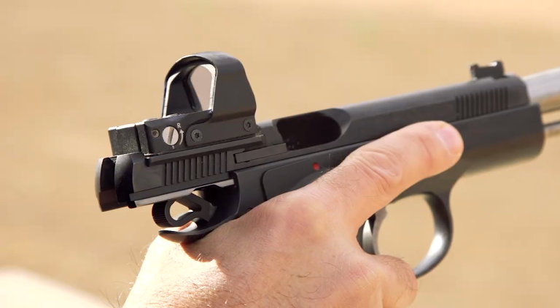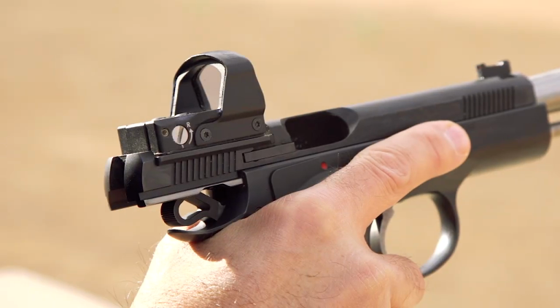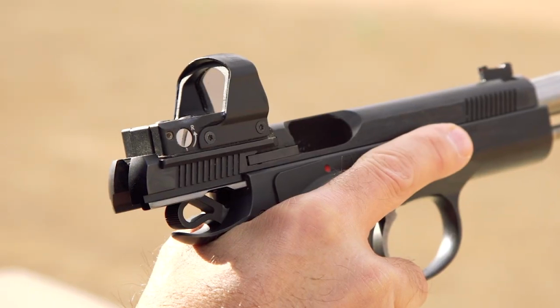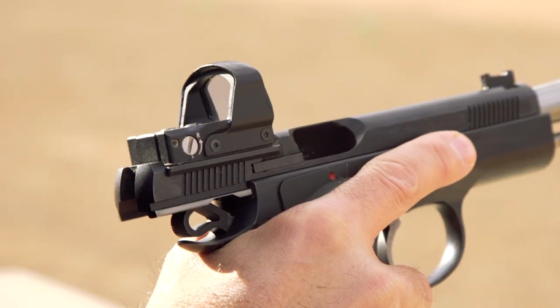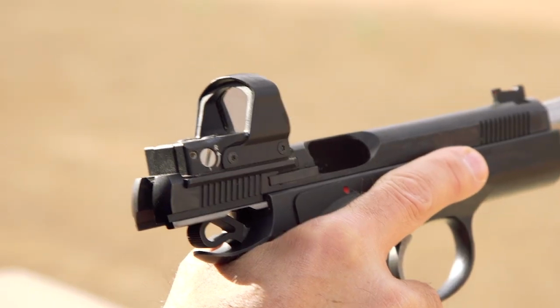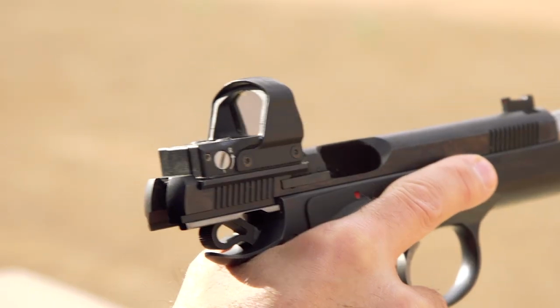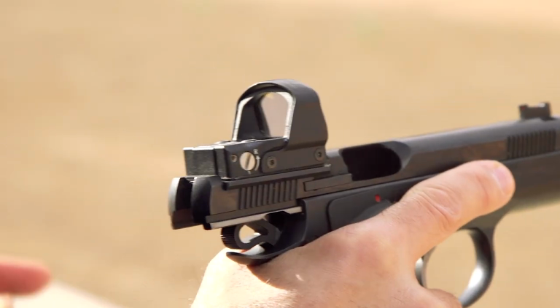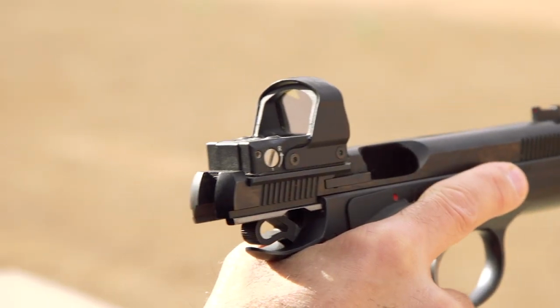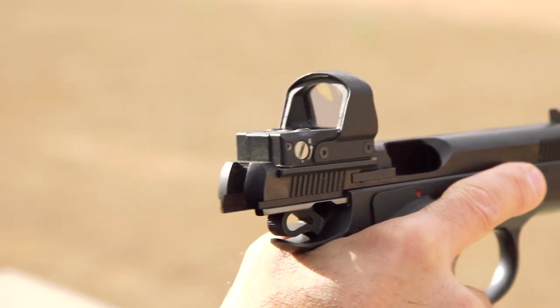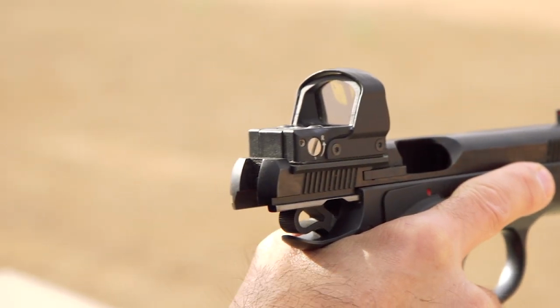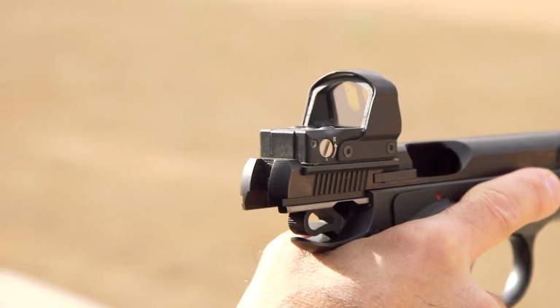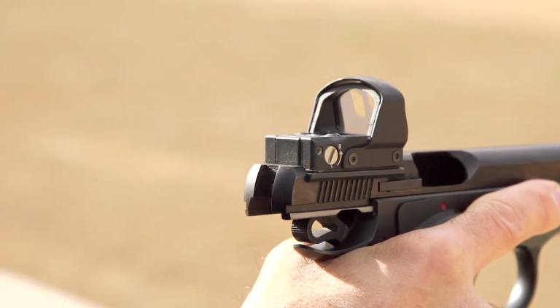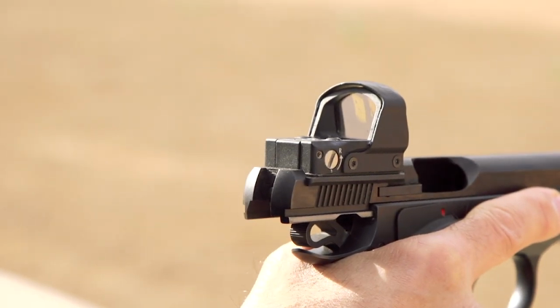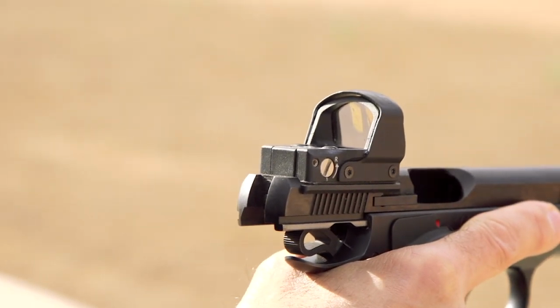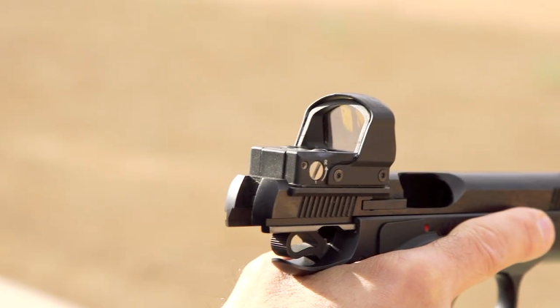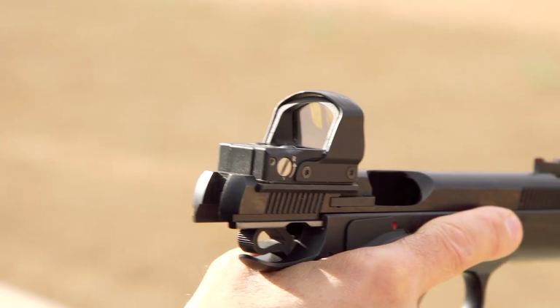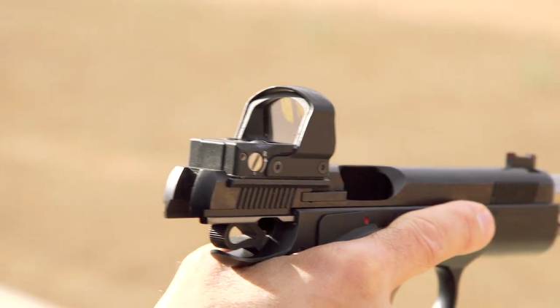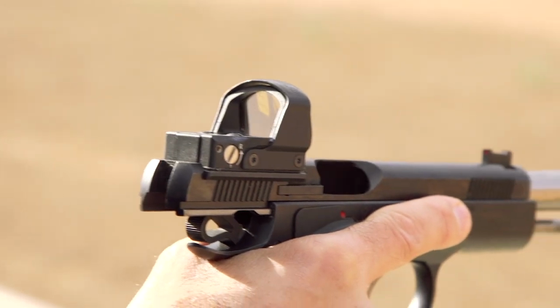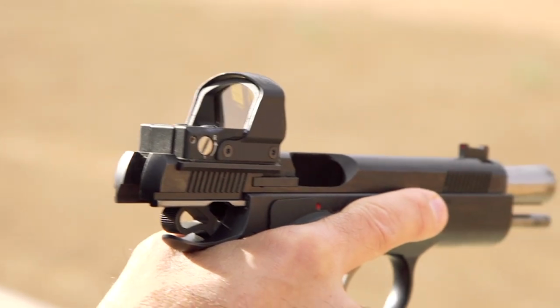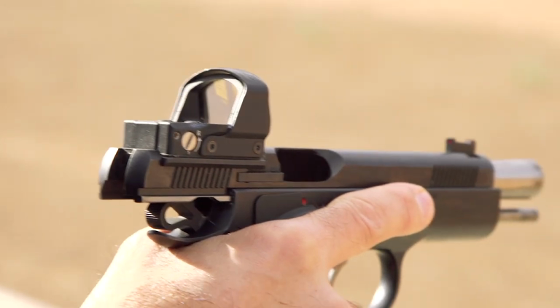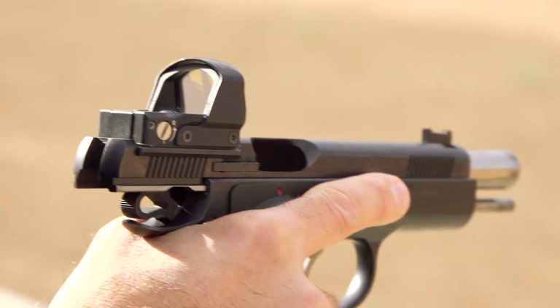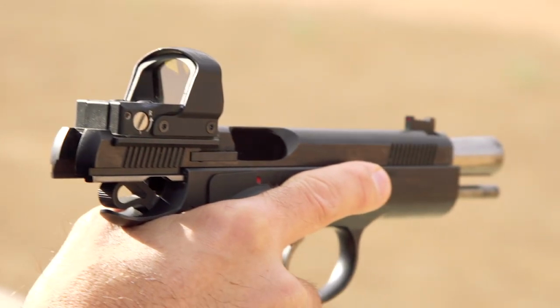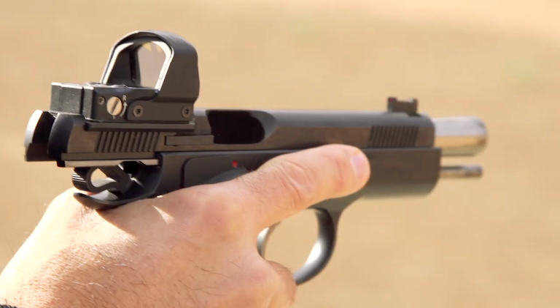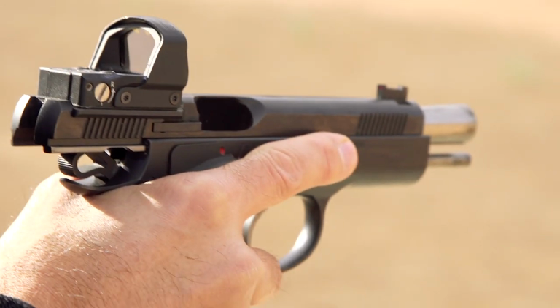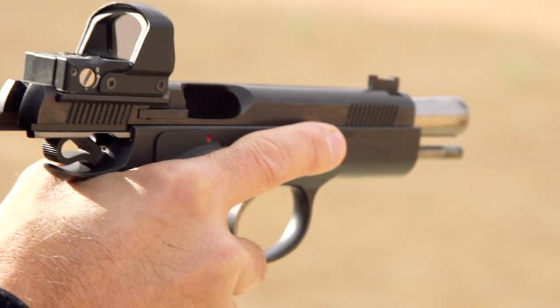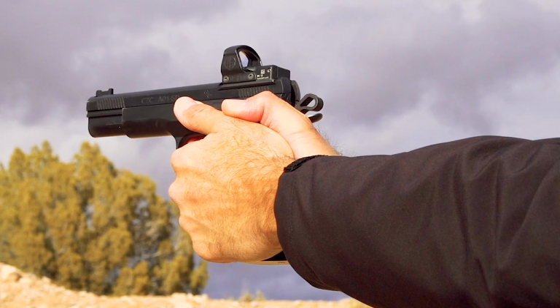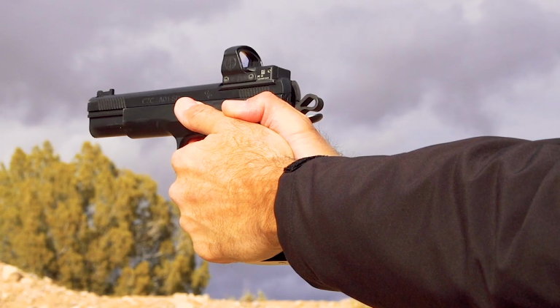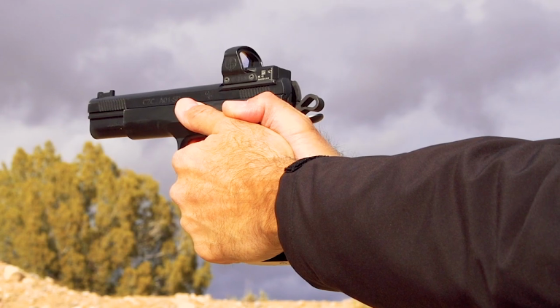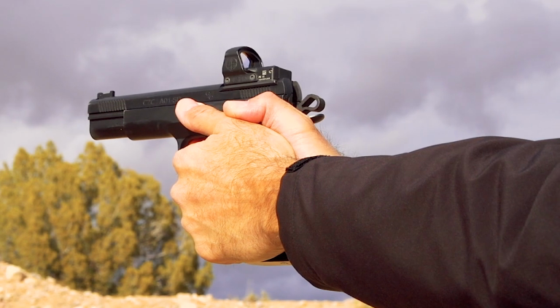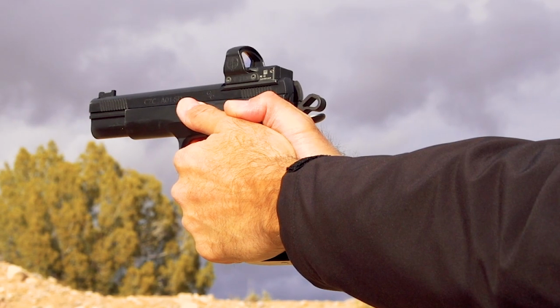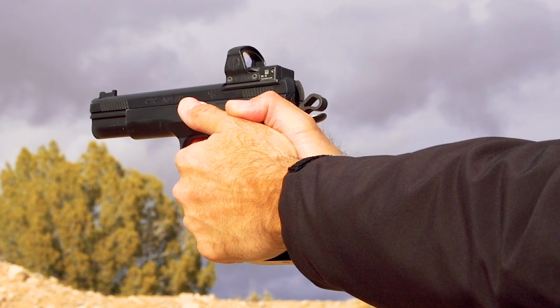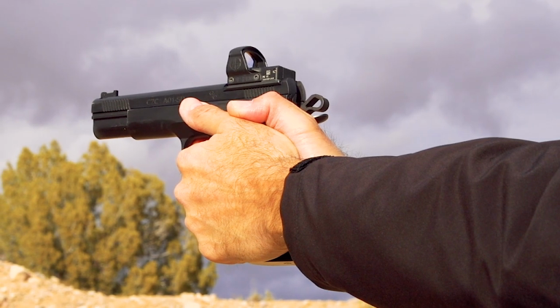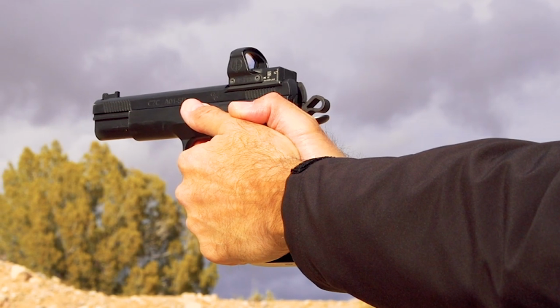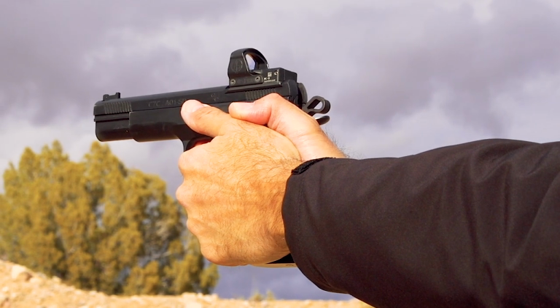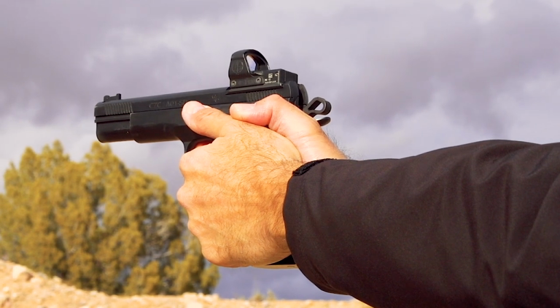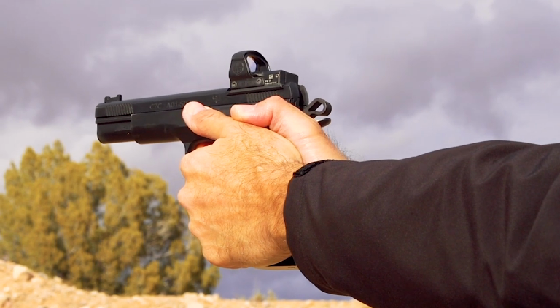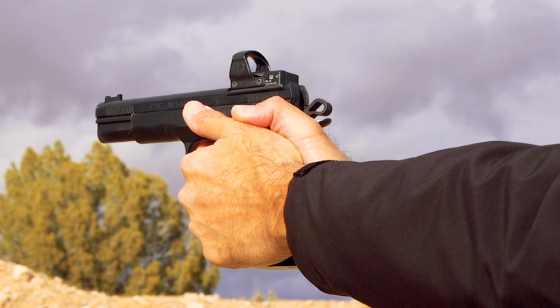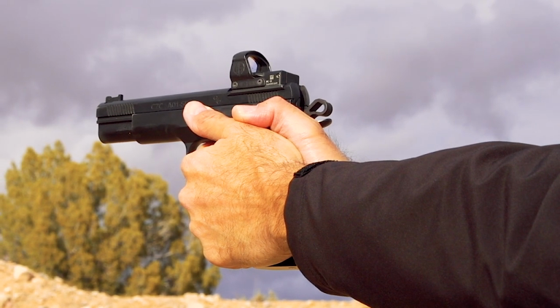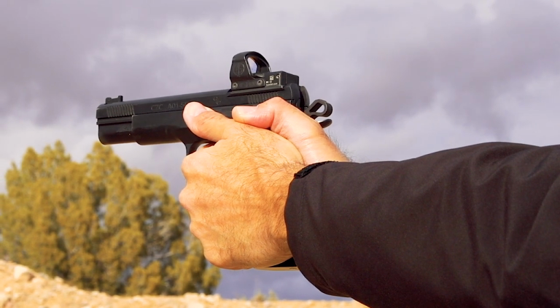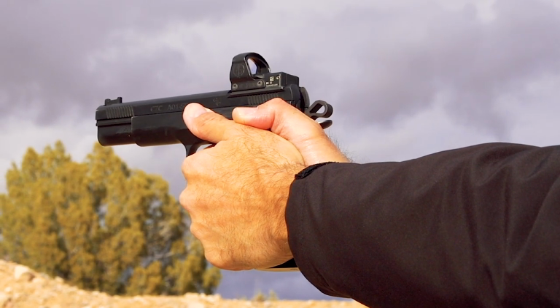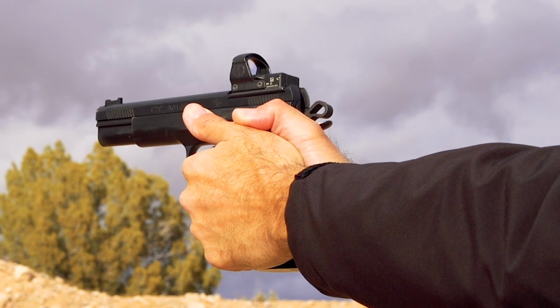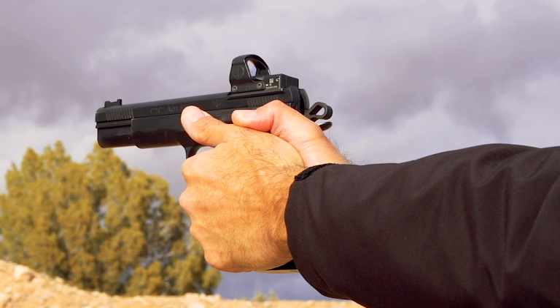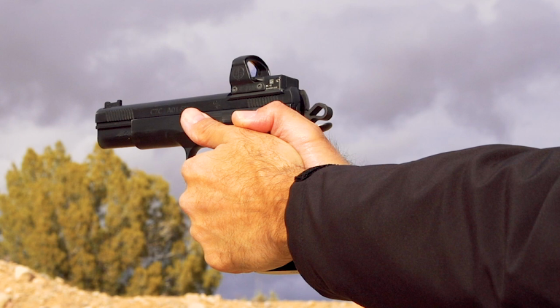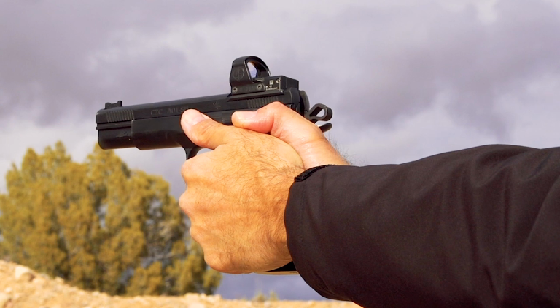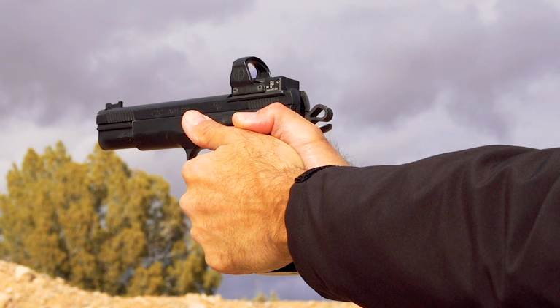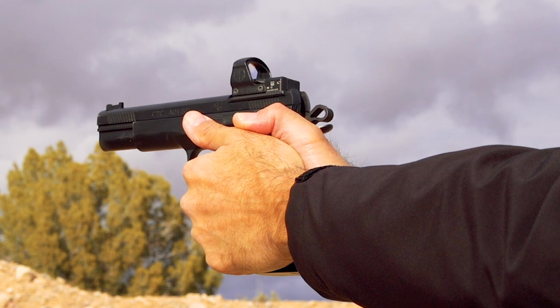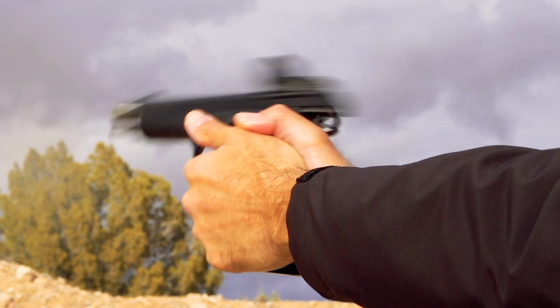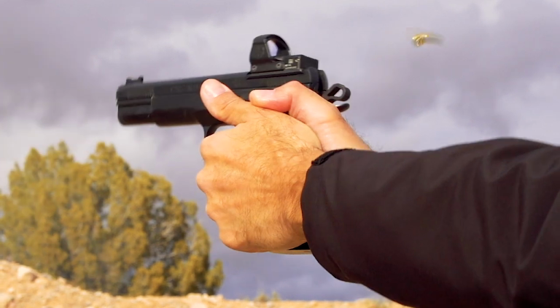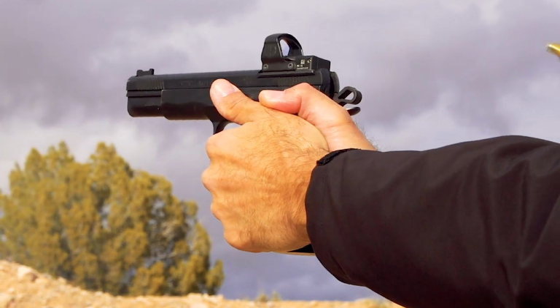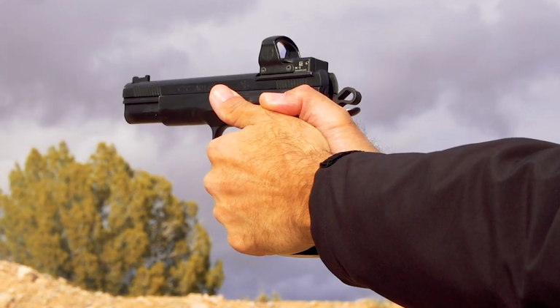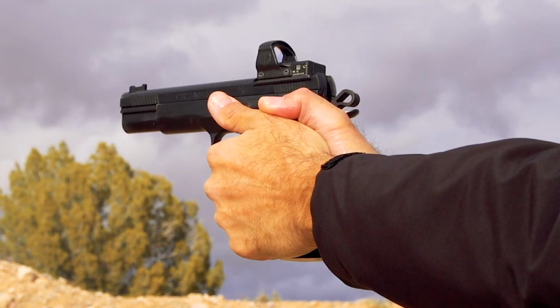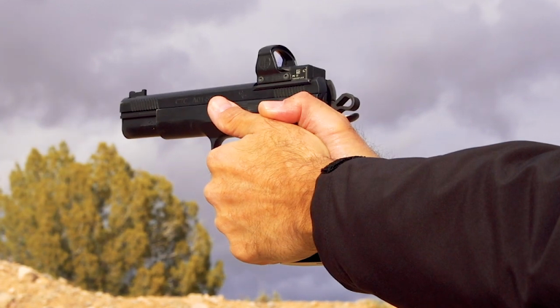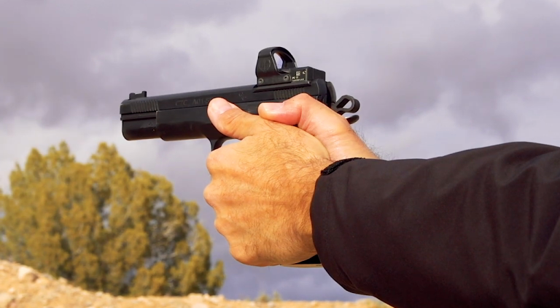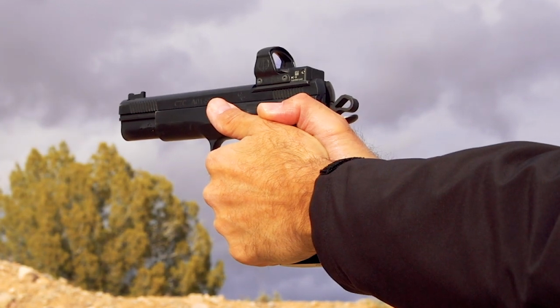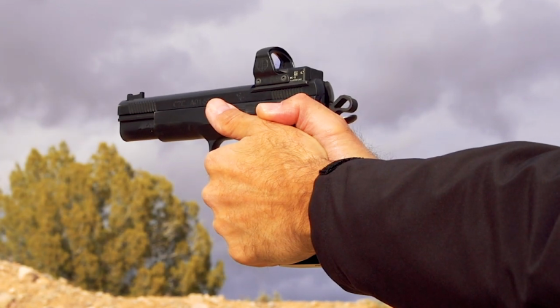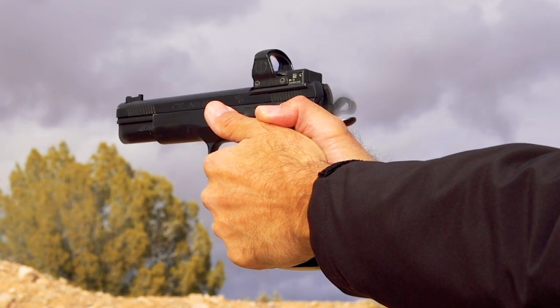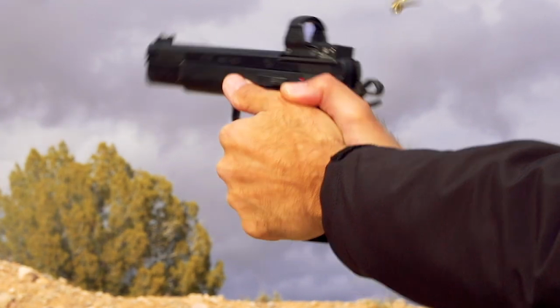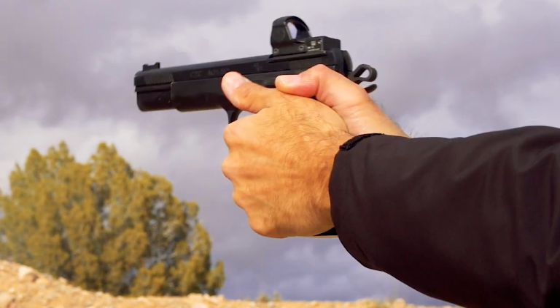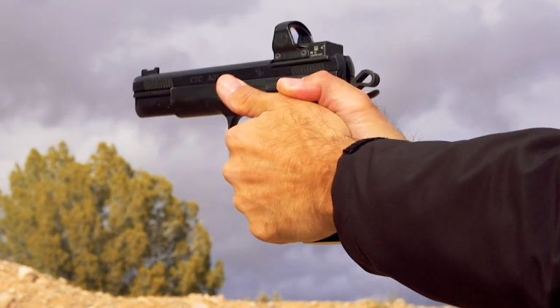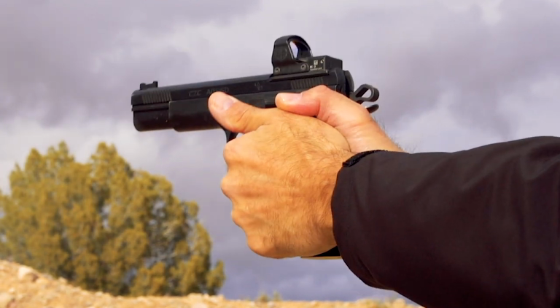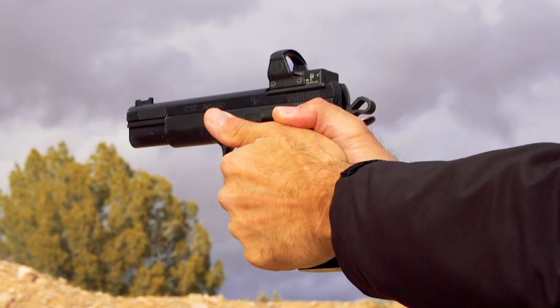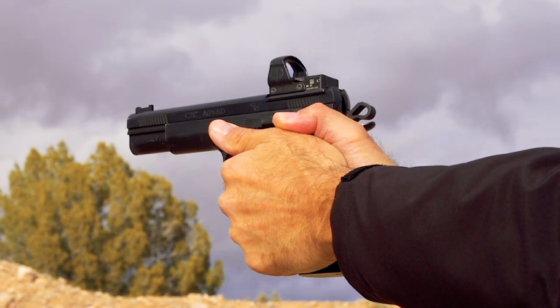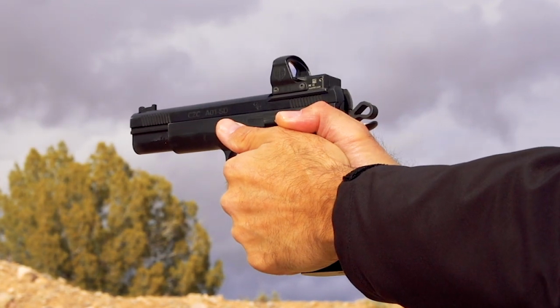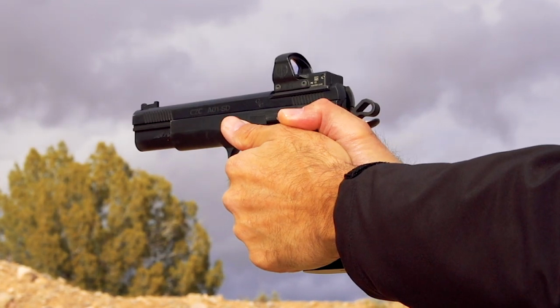On this sample here, as you can see, I have a Delta Point Pro mounted, but this gun actually does come with both a Delta Point Pro and an RMR SRO optic plate.